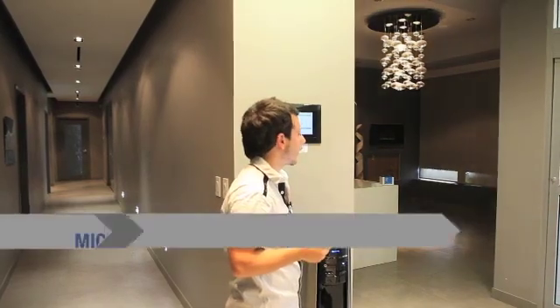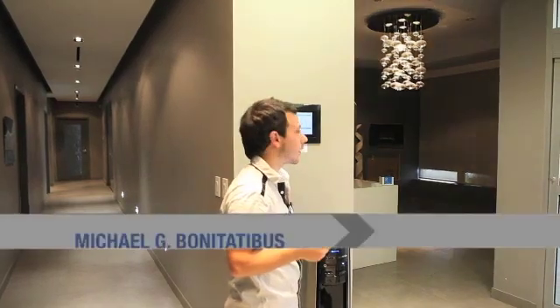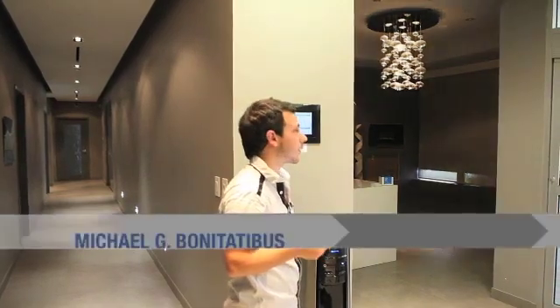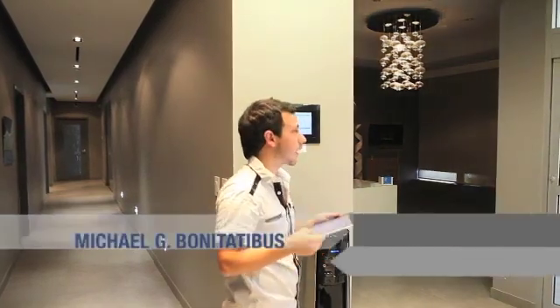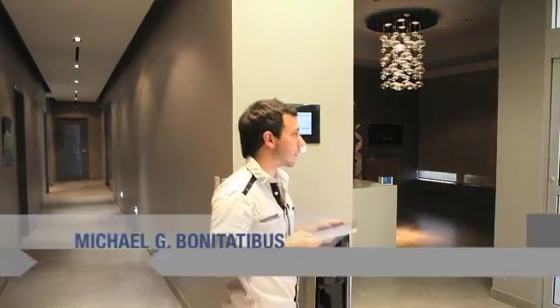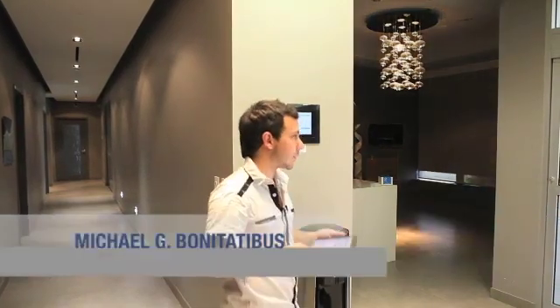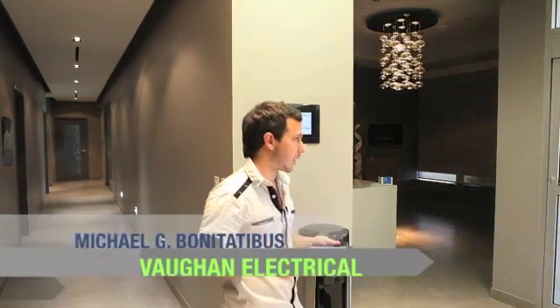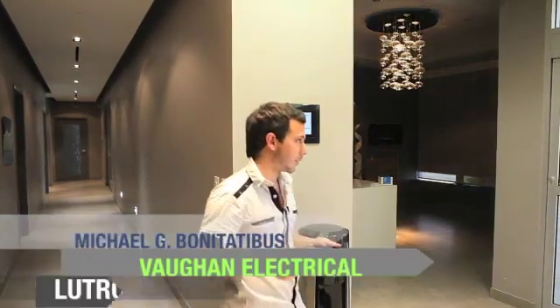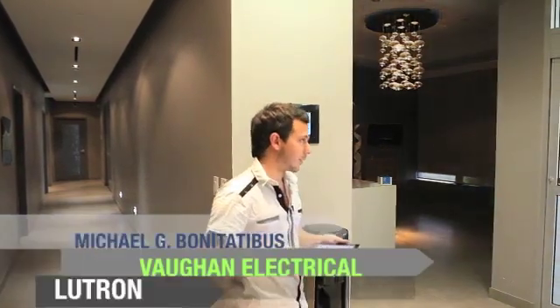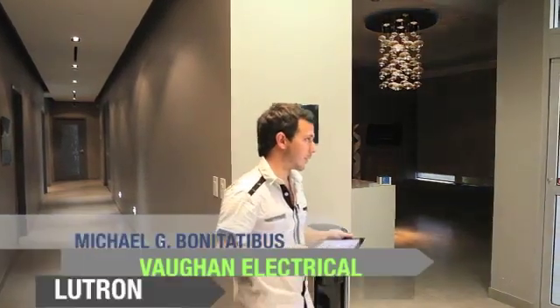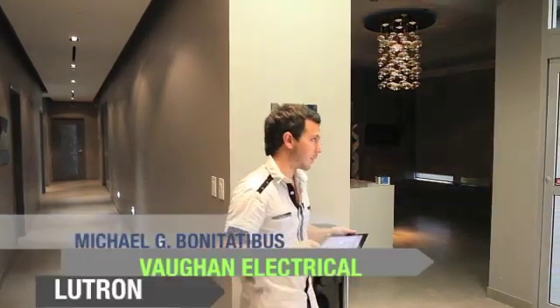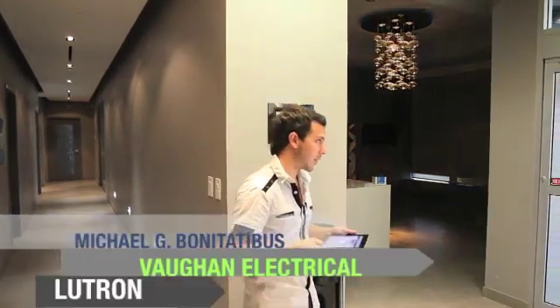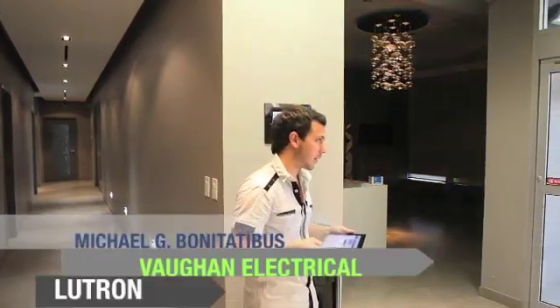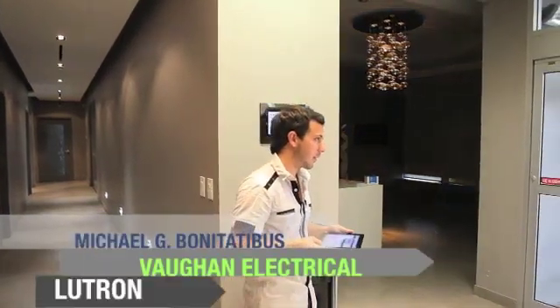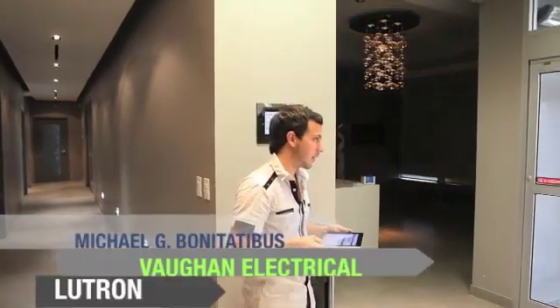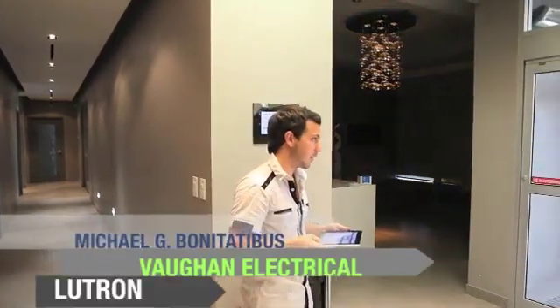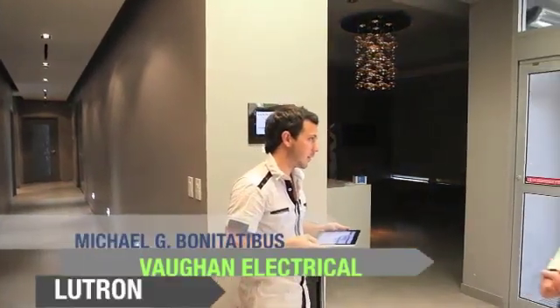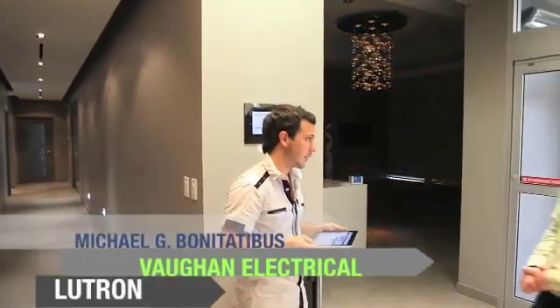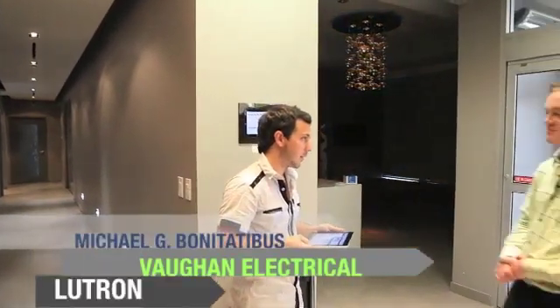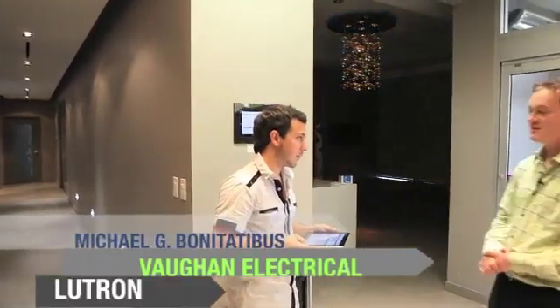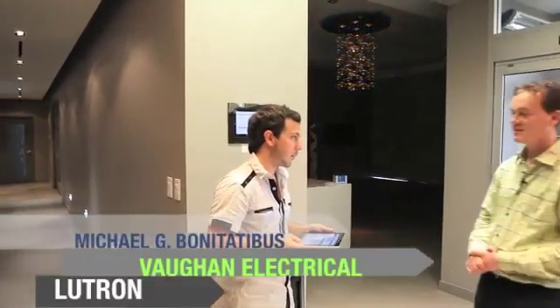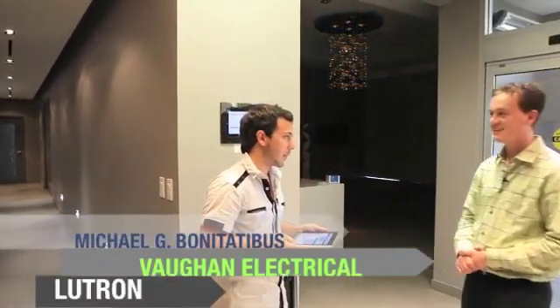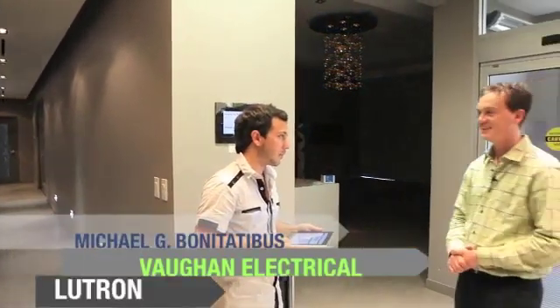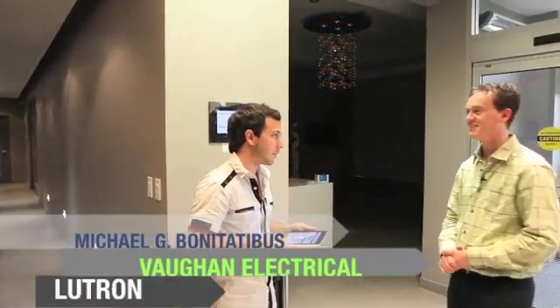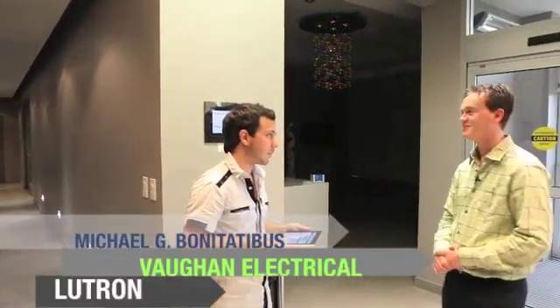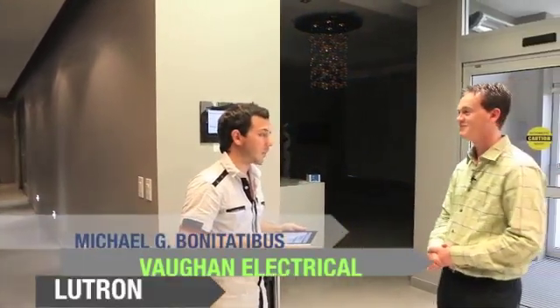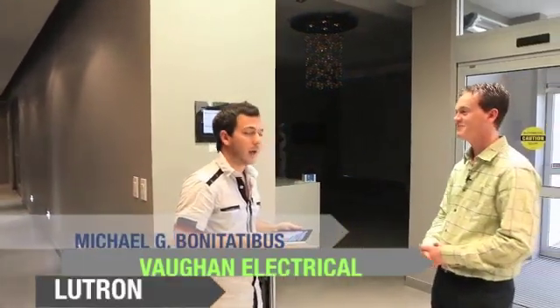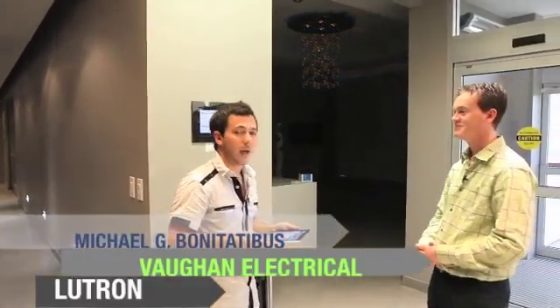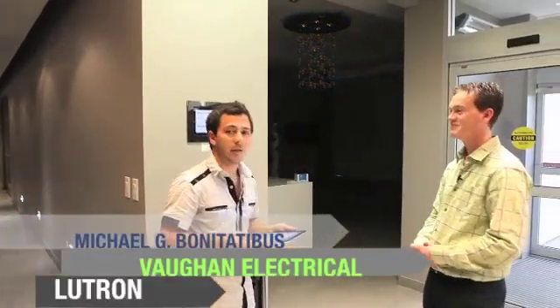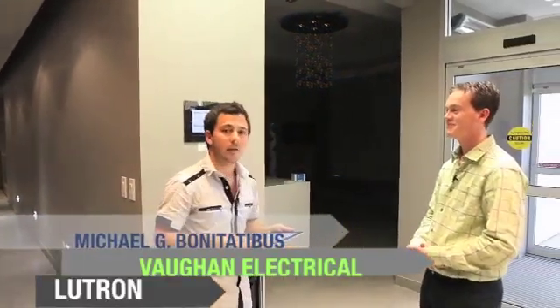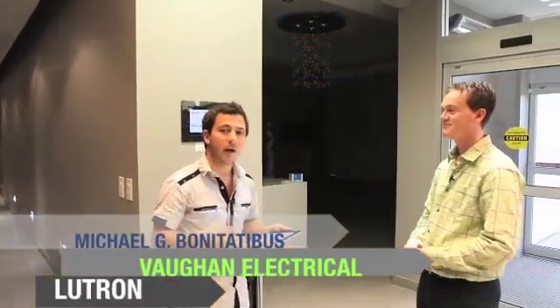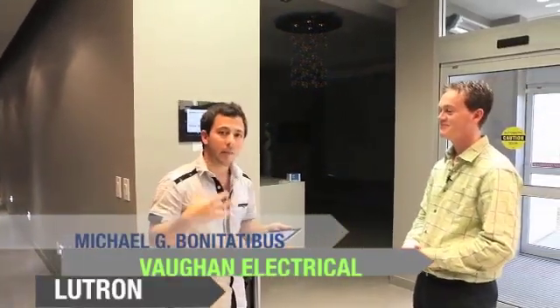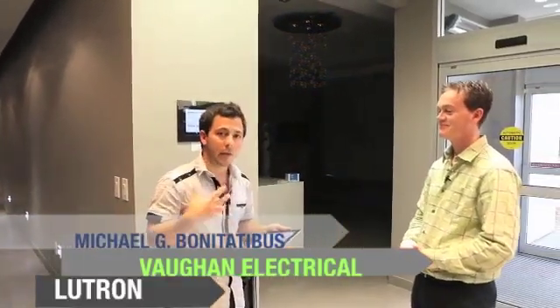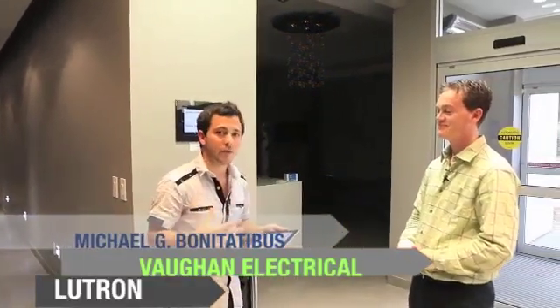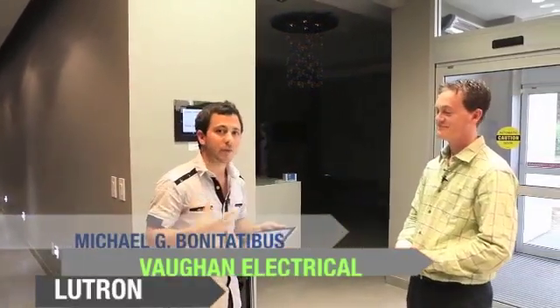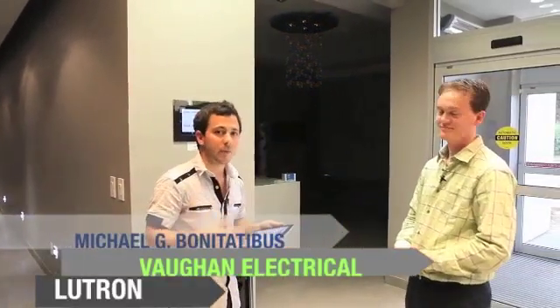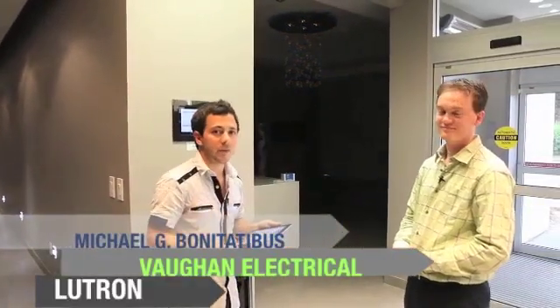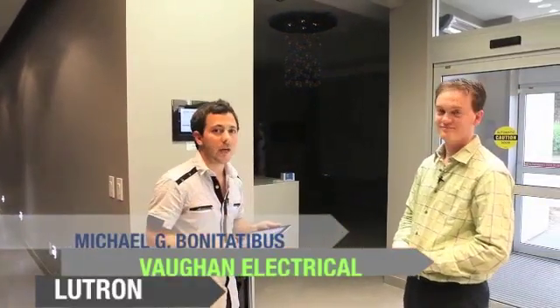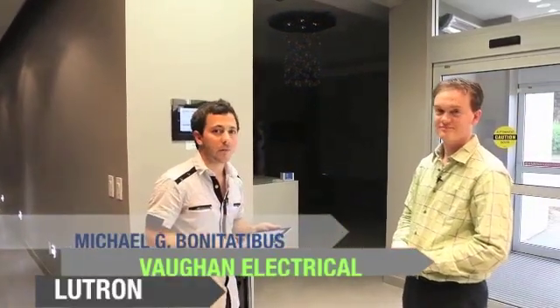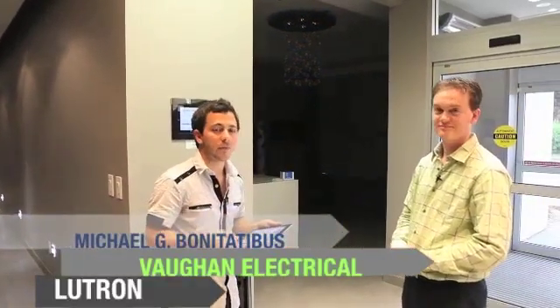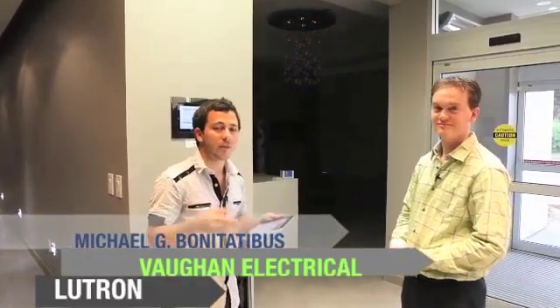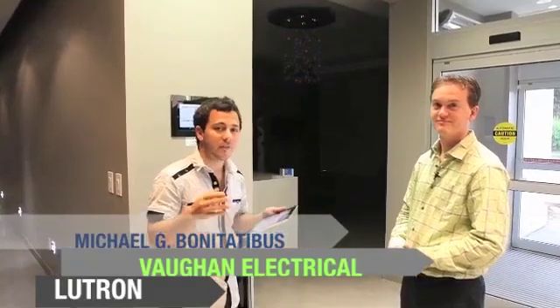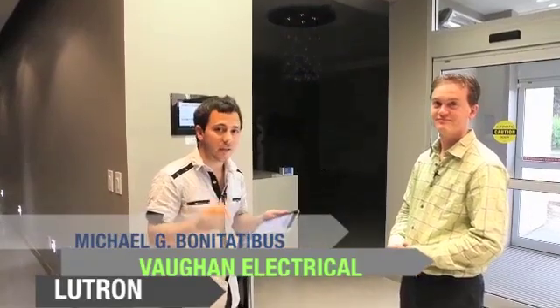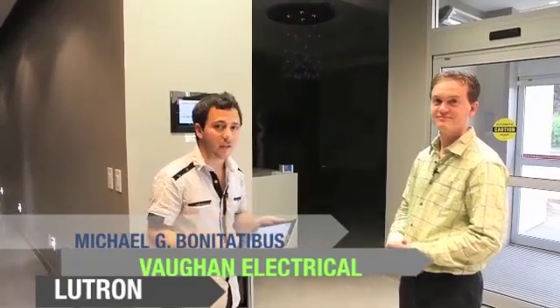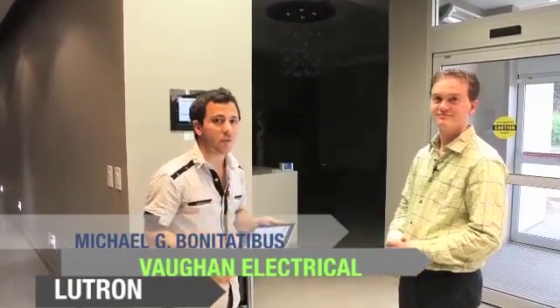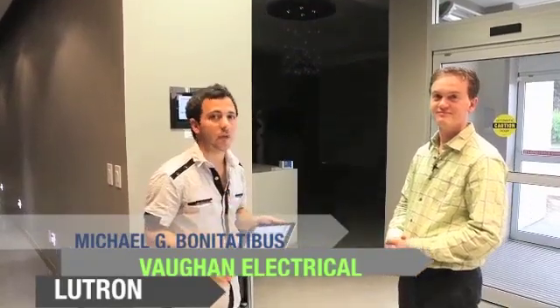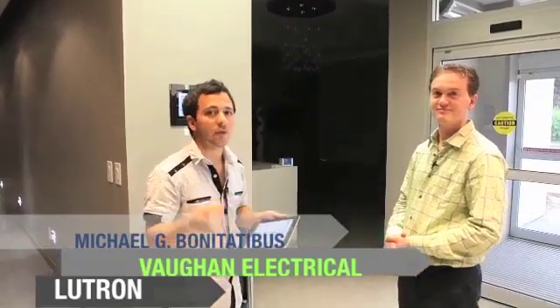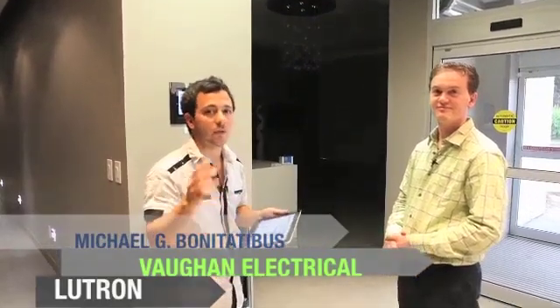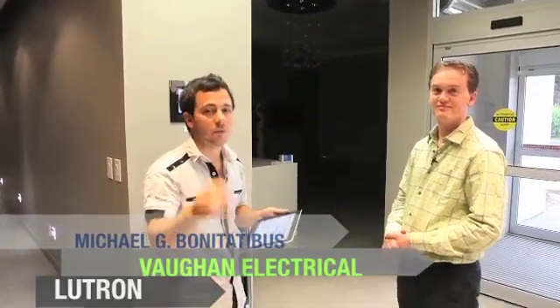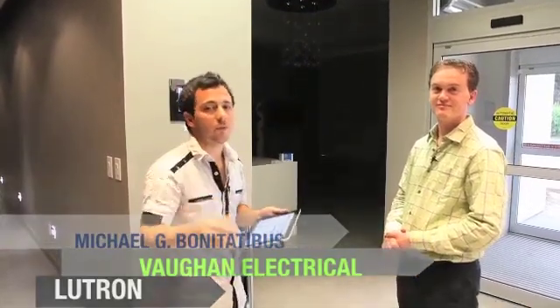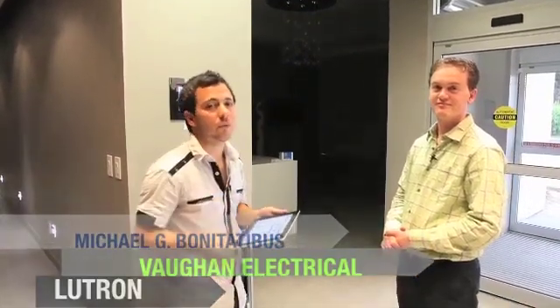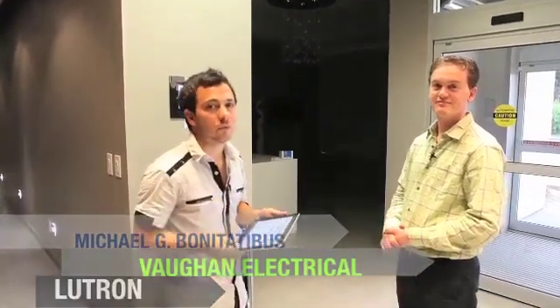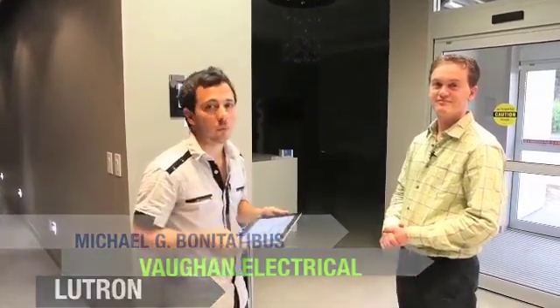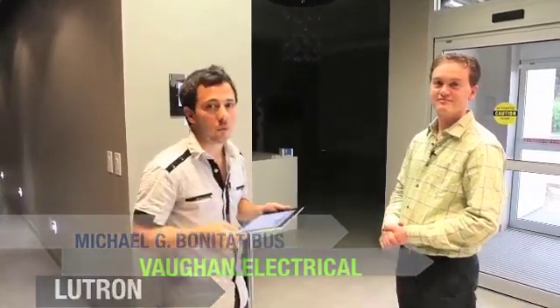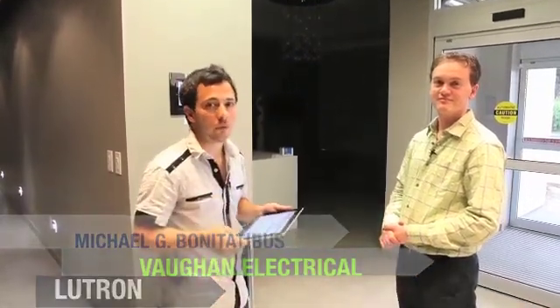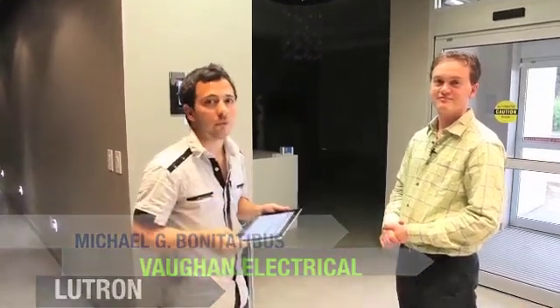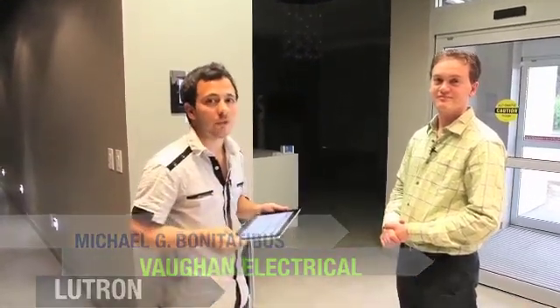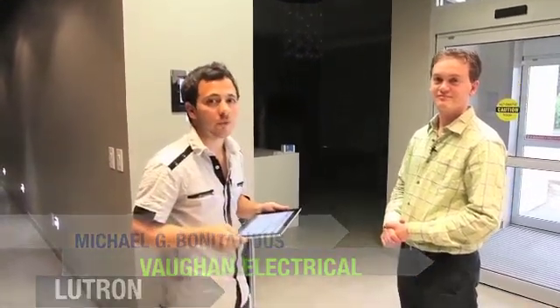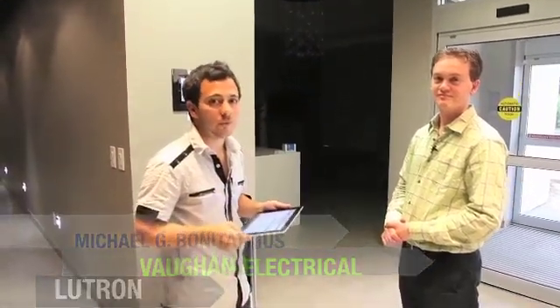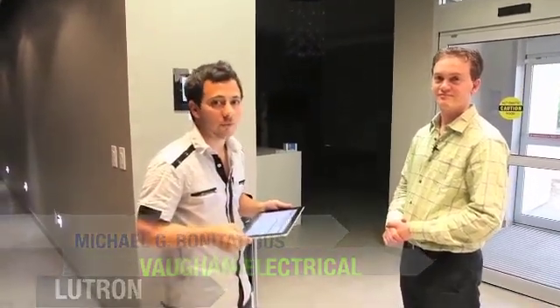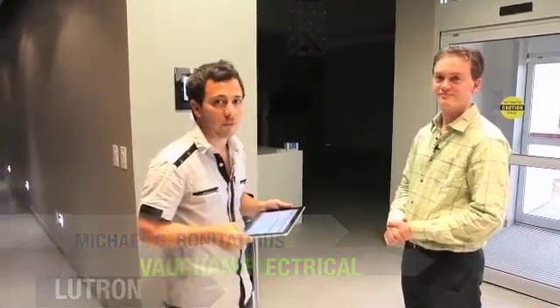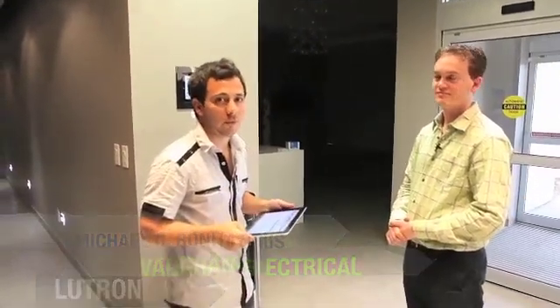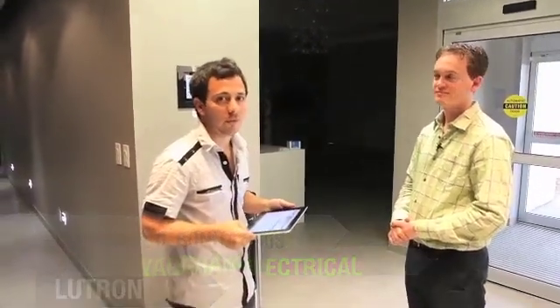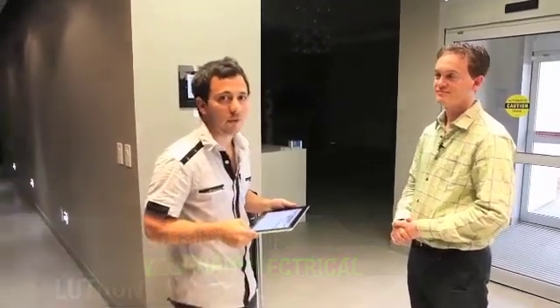Eric, thanks for coming. Thanks for having me yet again. I'm Michael G. Bonitatibus, continuing to introduce you to the world of electrical distributors.